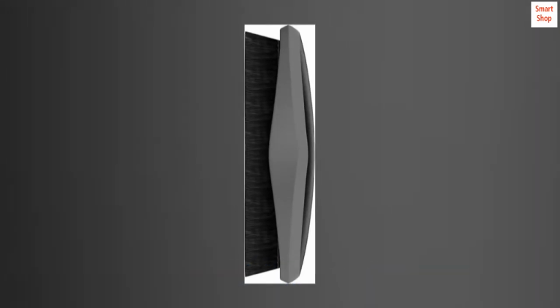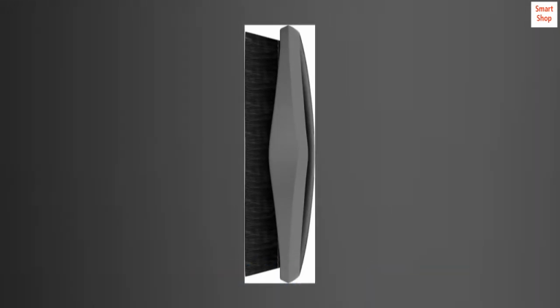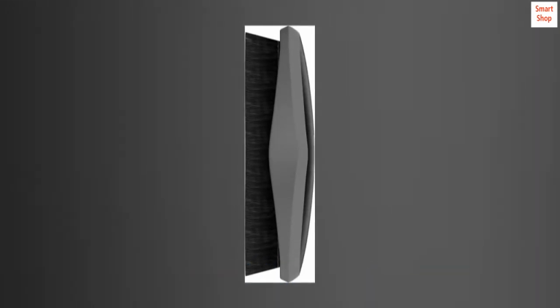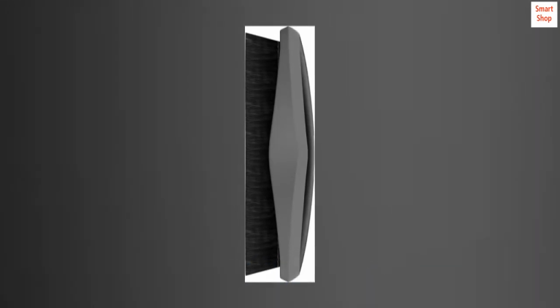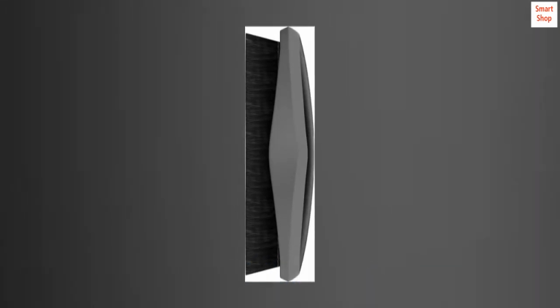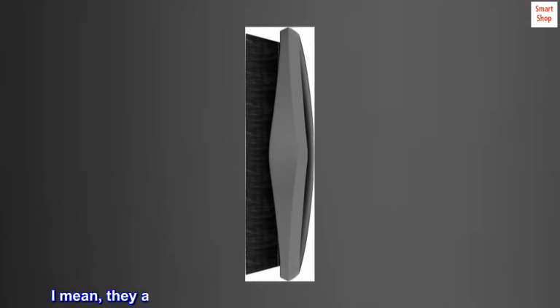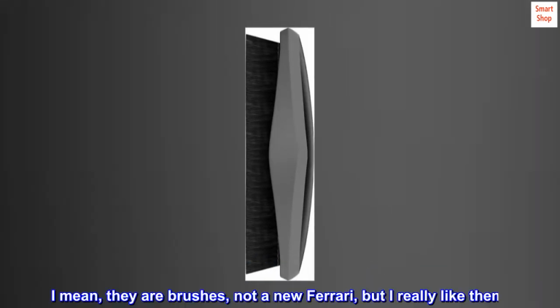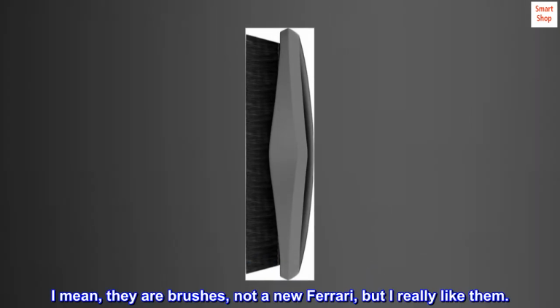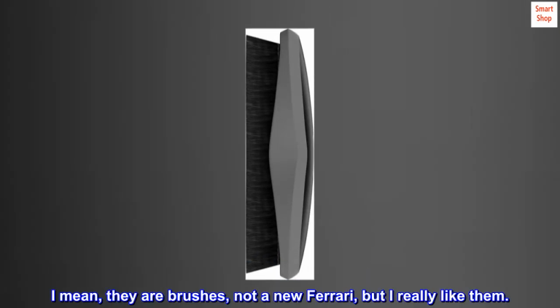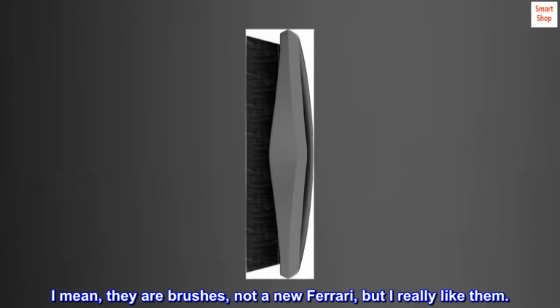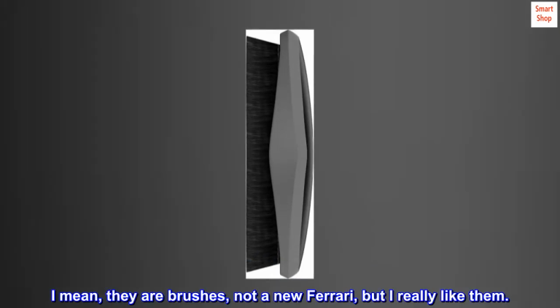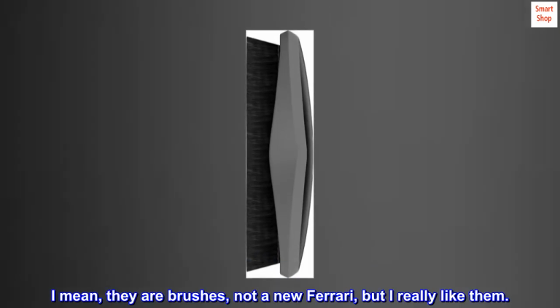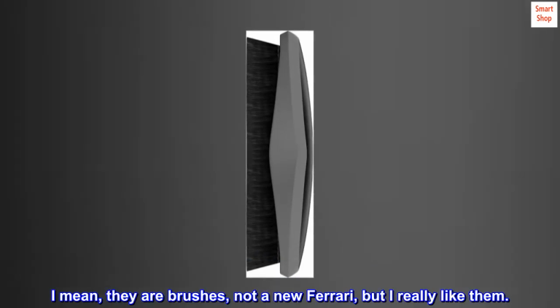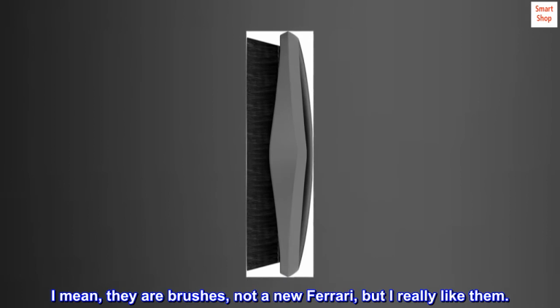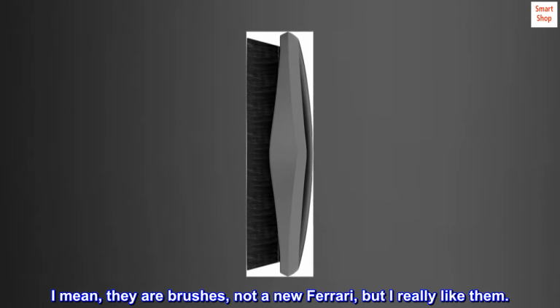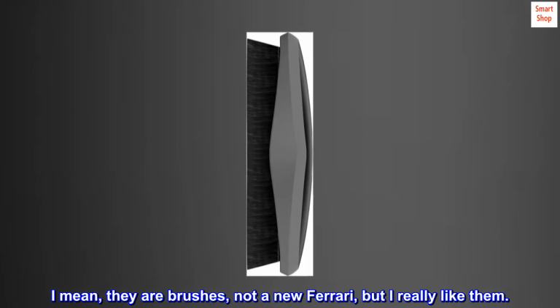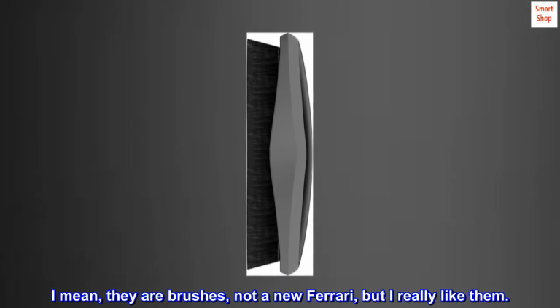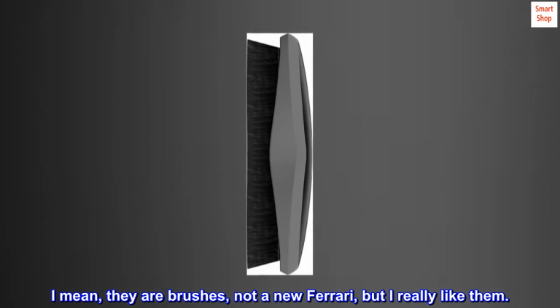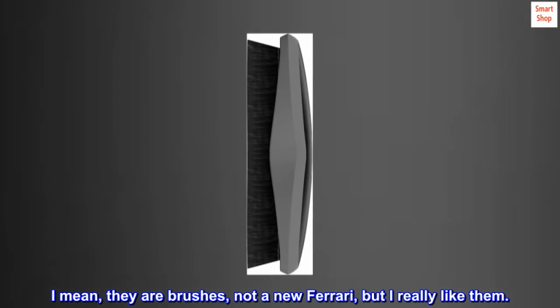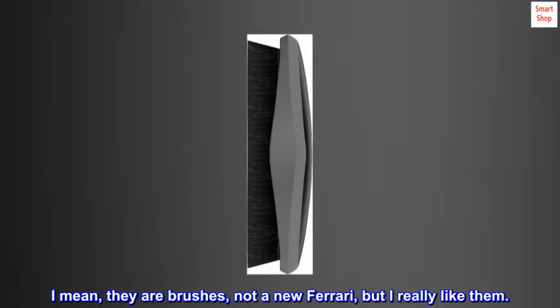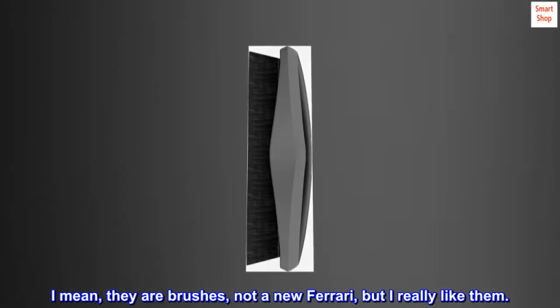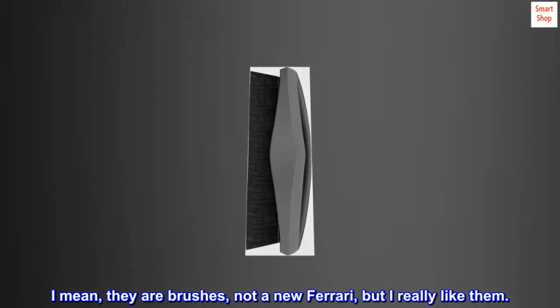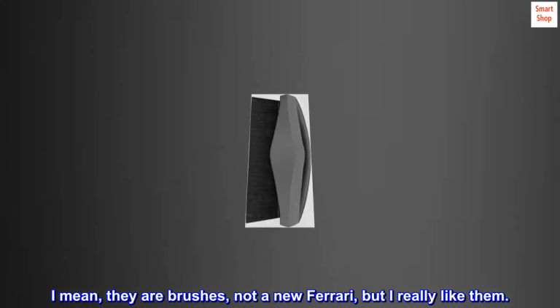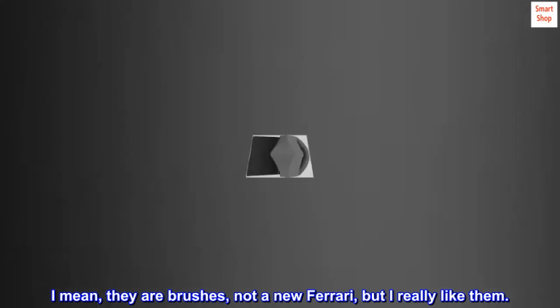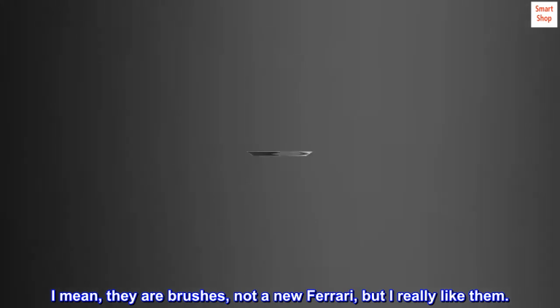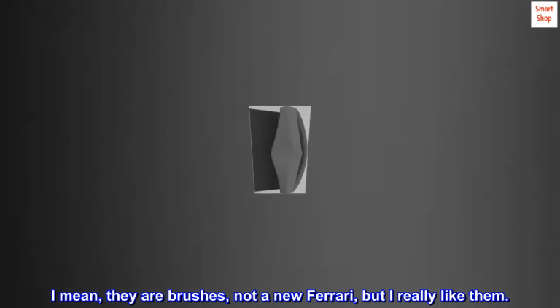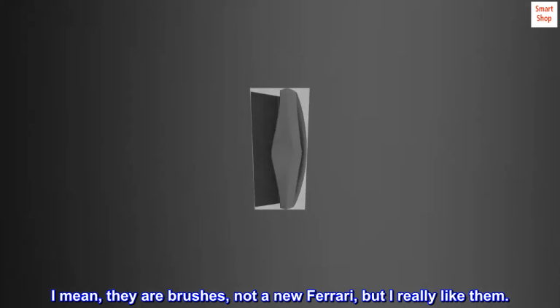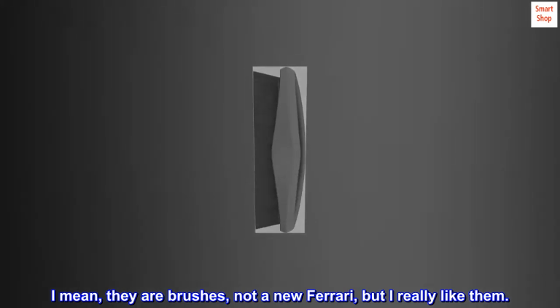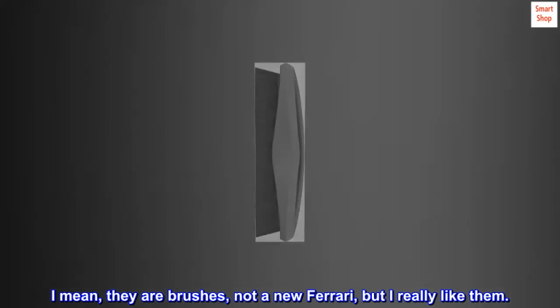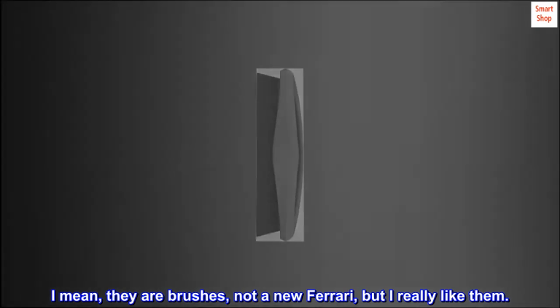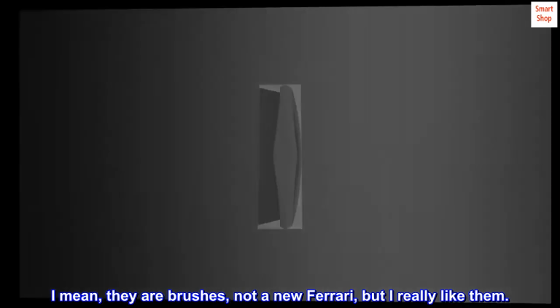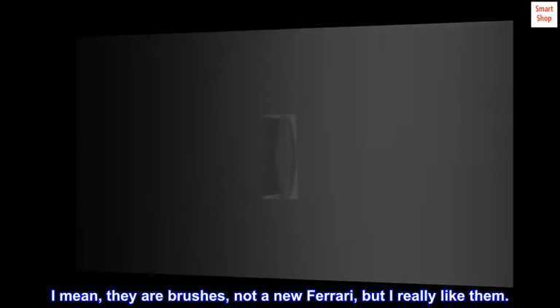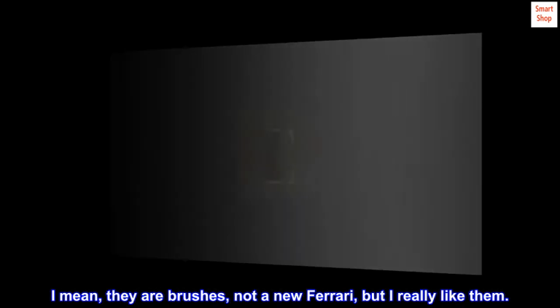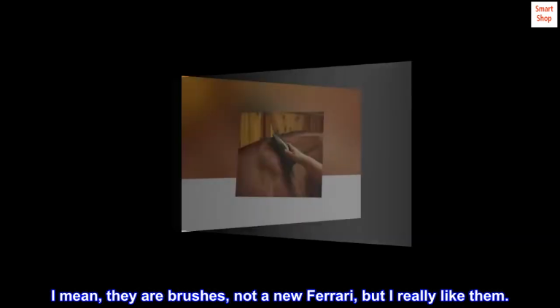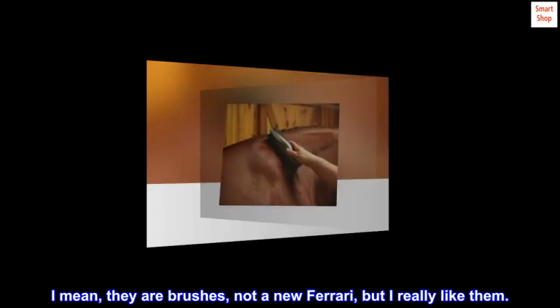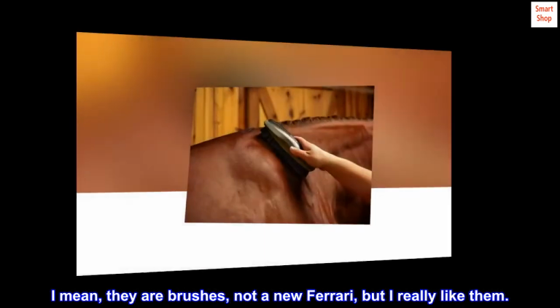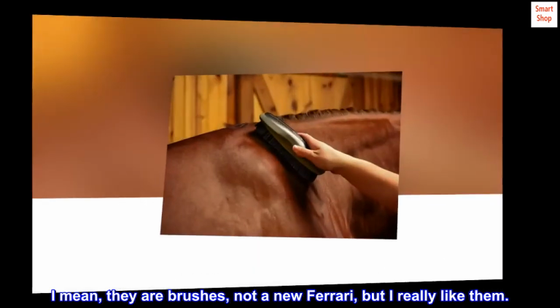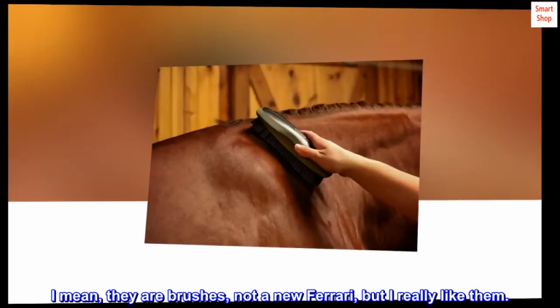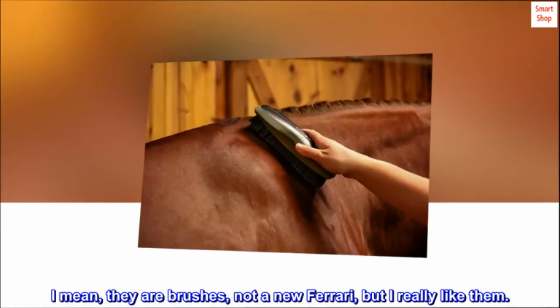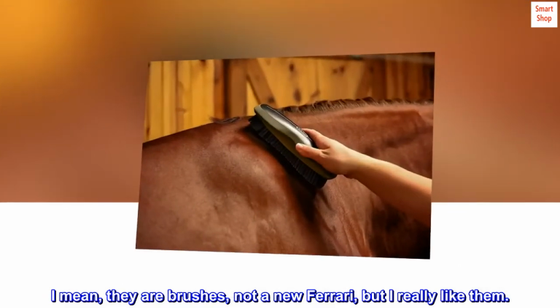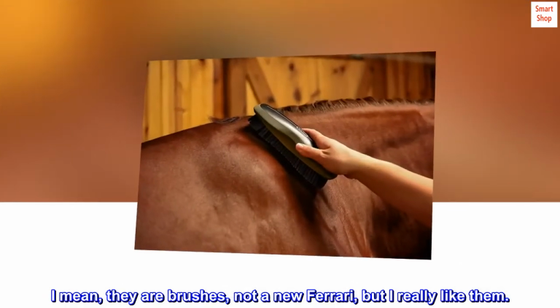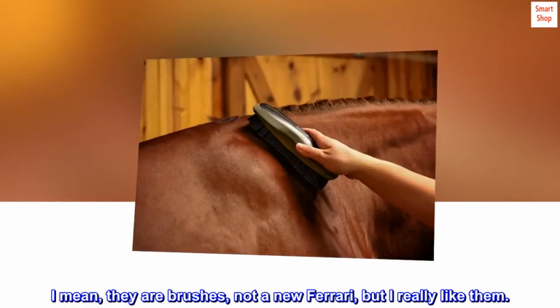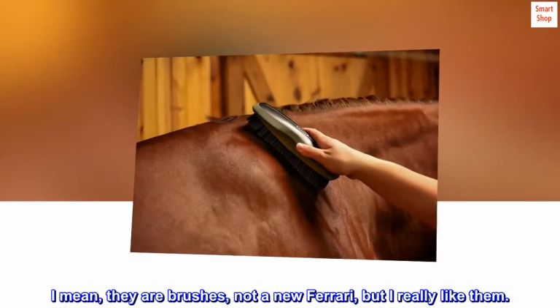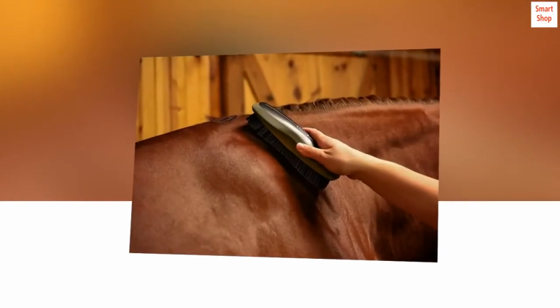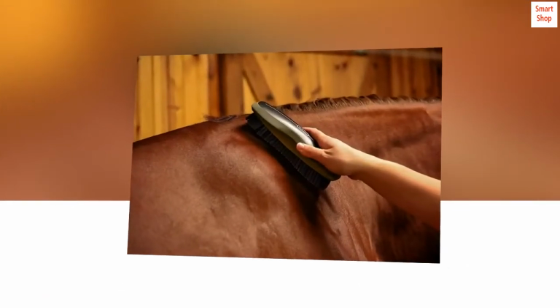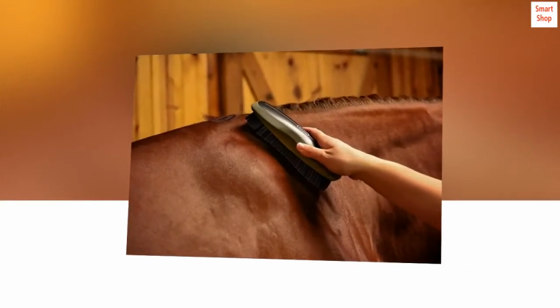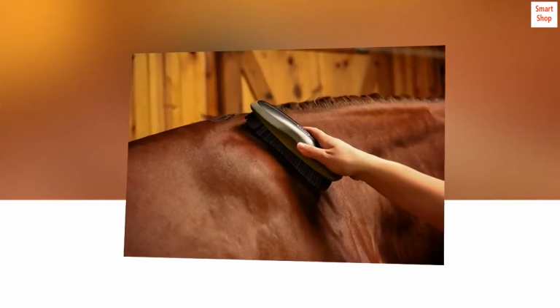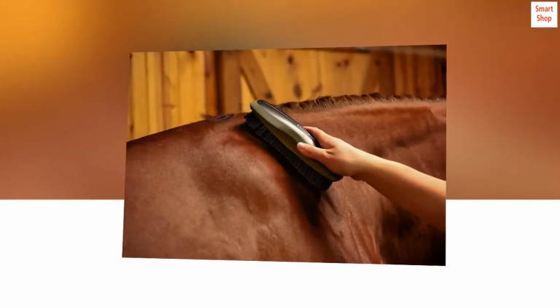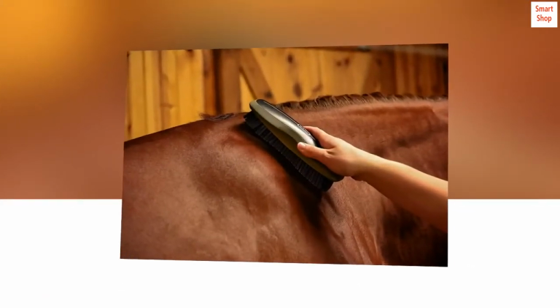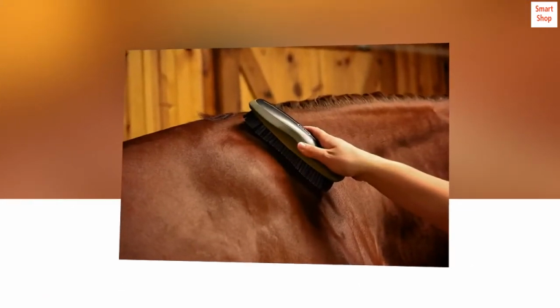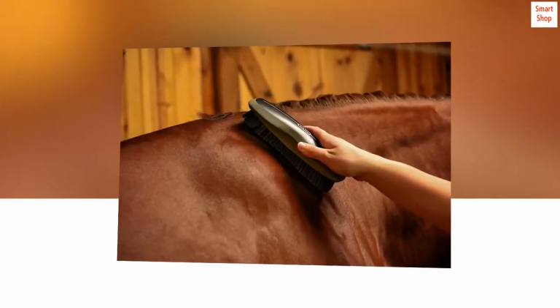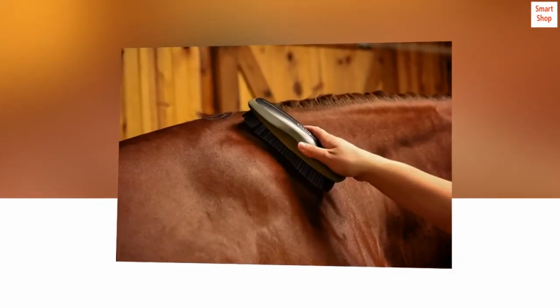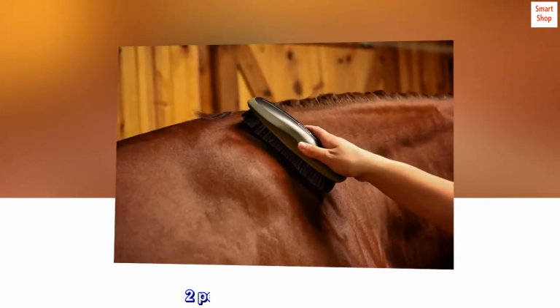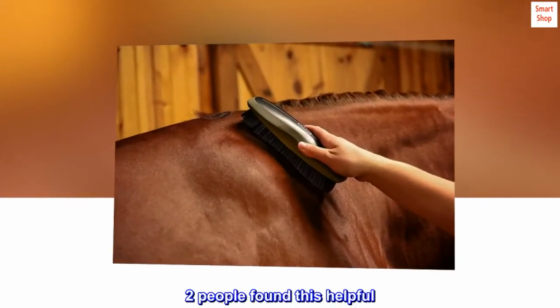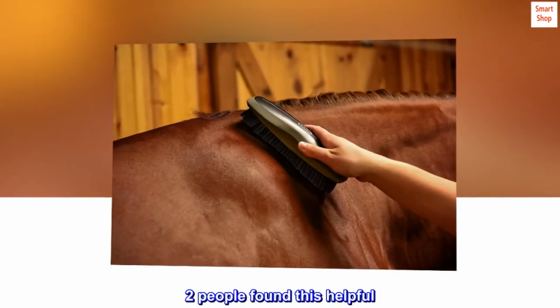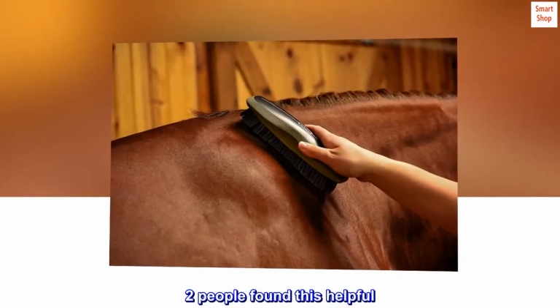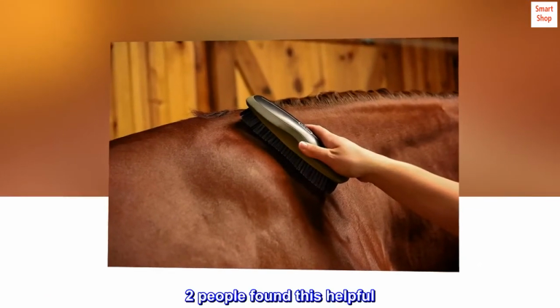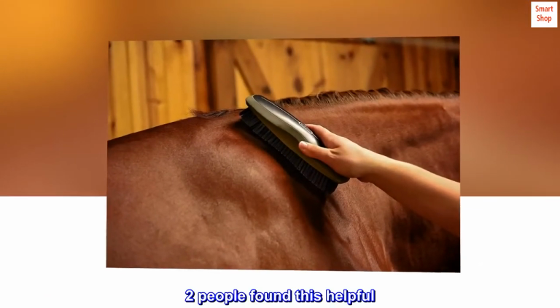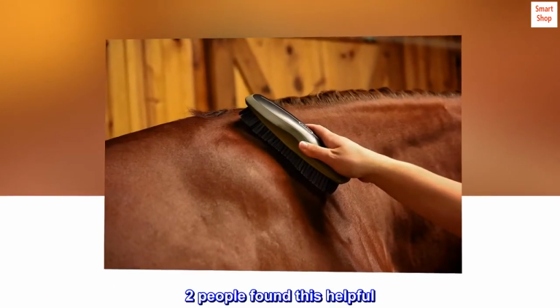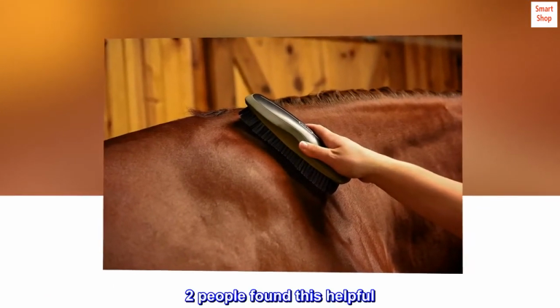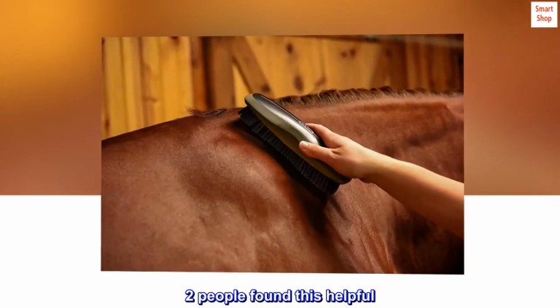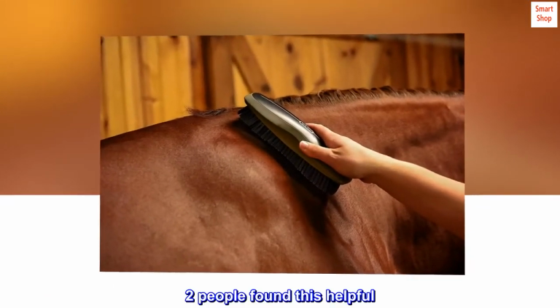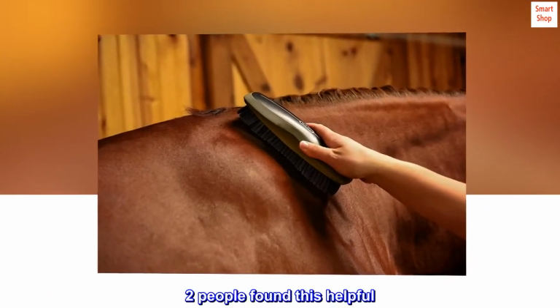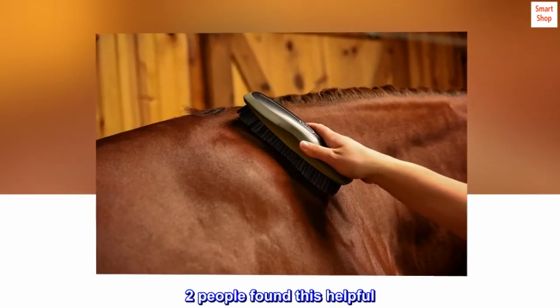I mean, they are brushes, not a new Ferrari, but I really like them. Two people found this helpful.